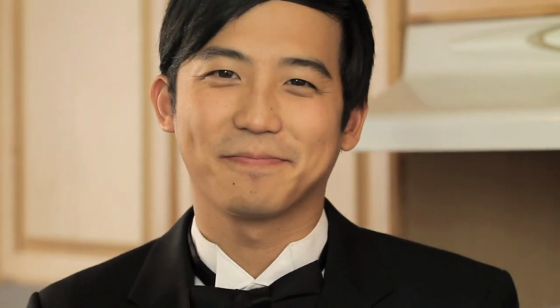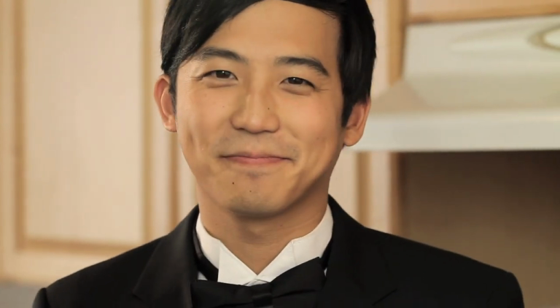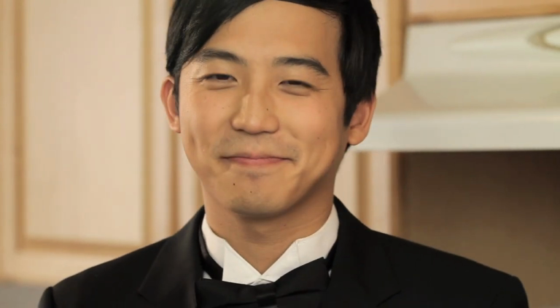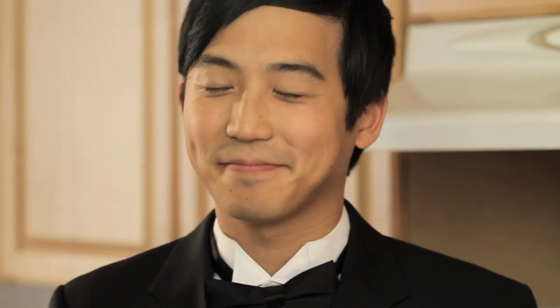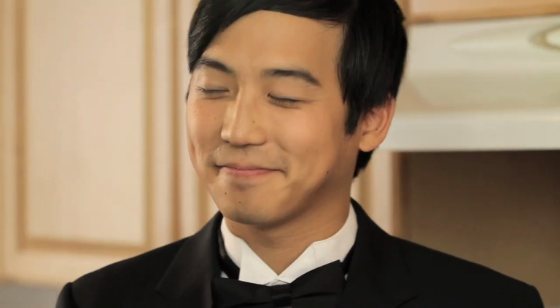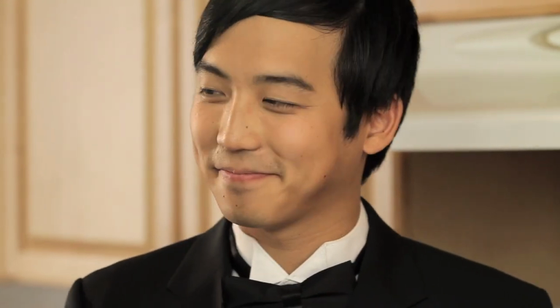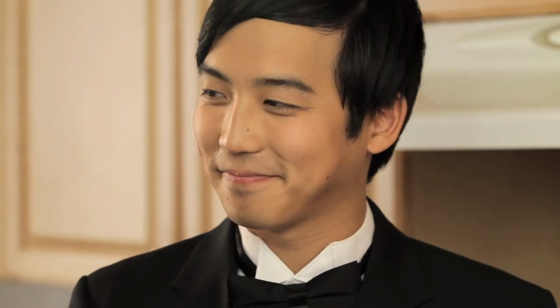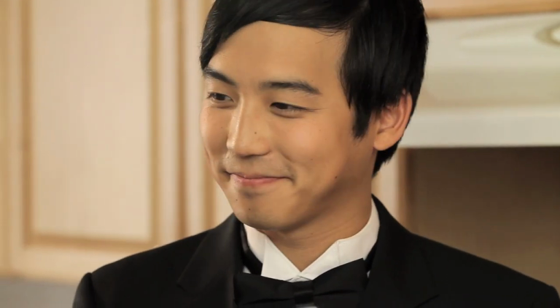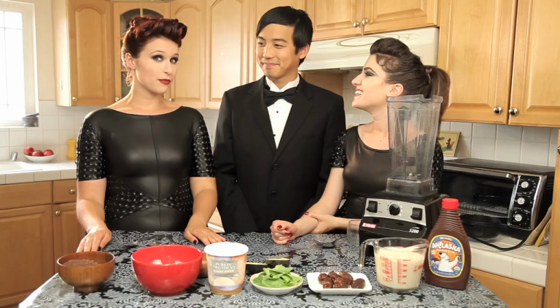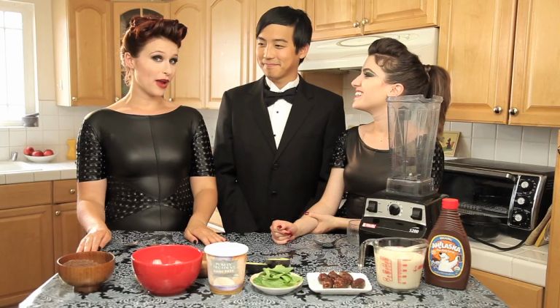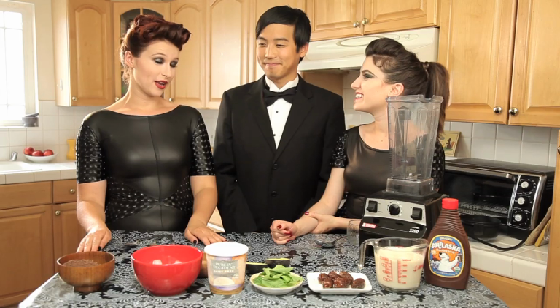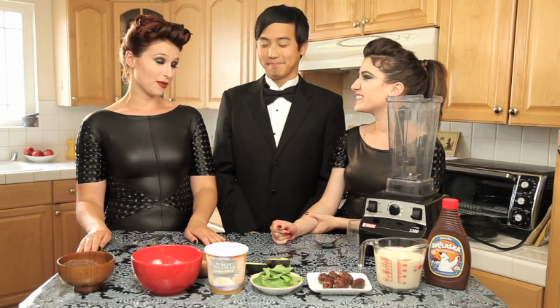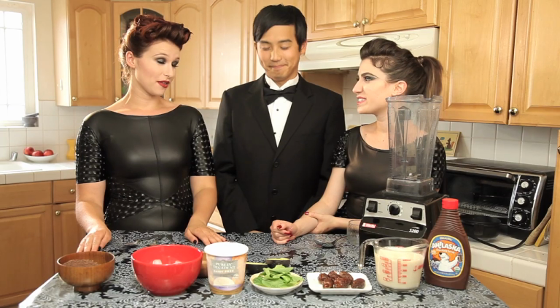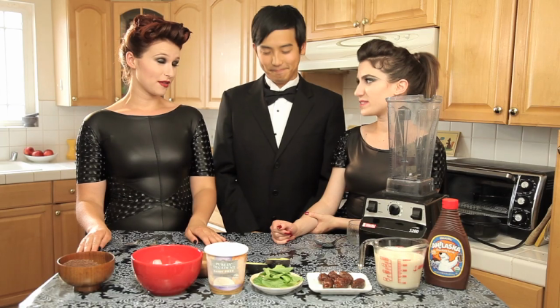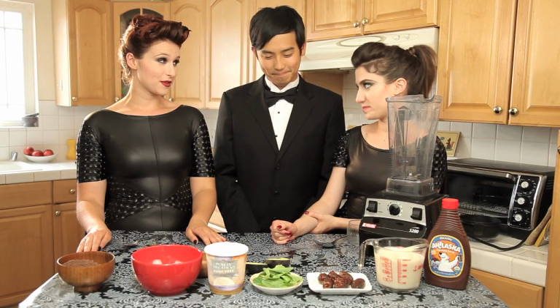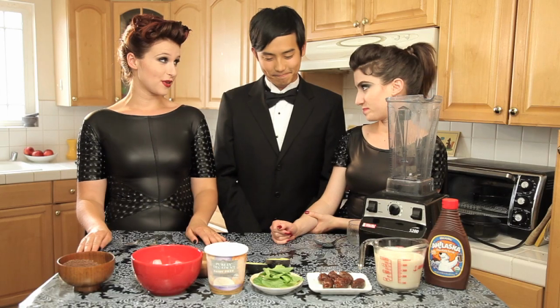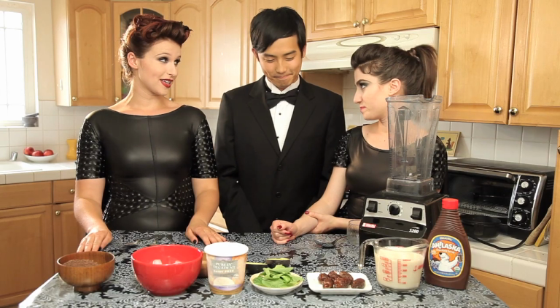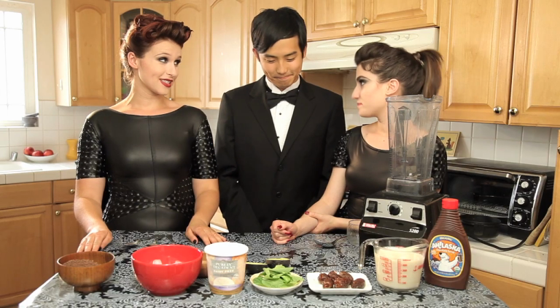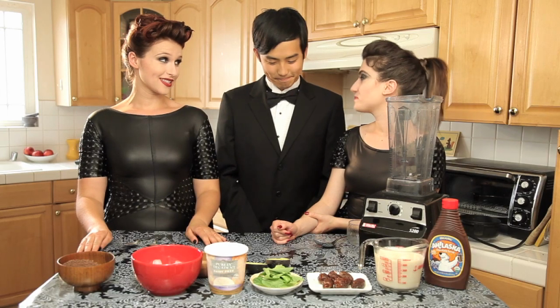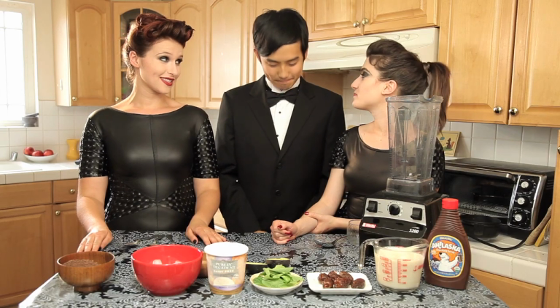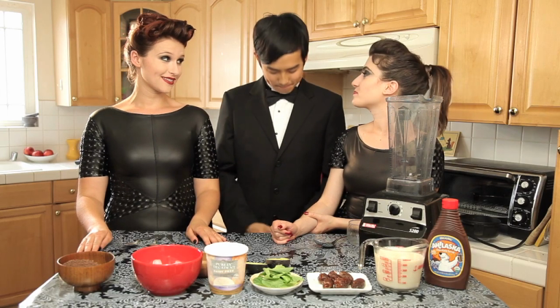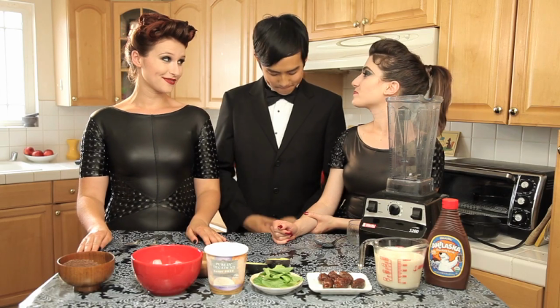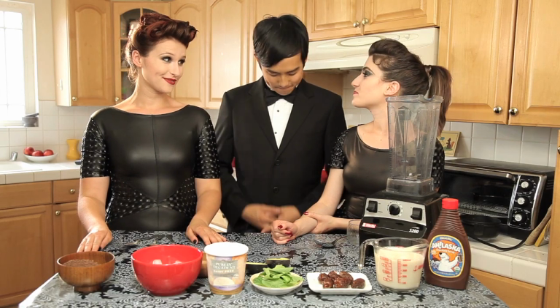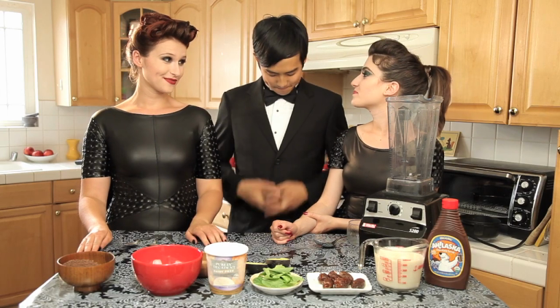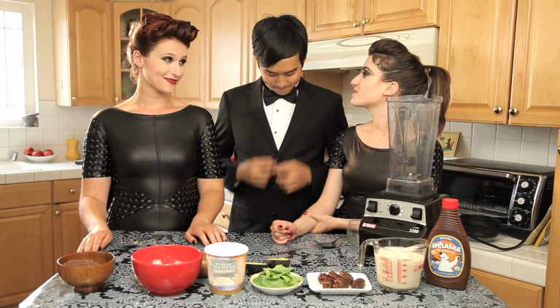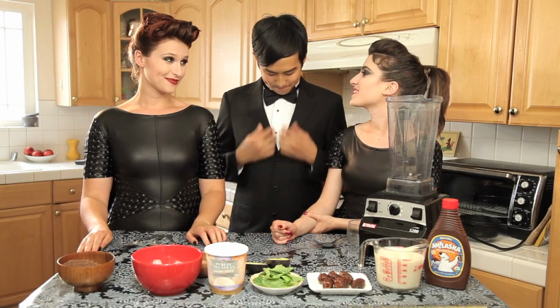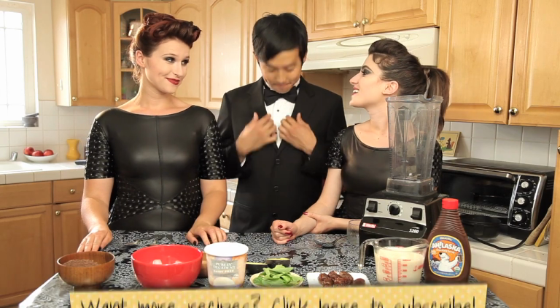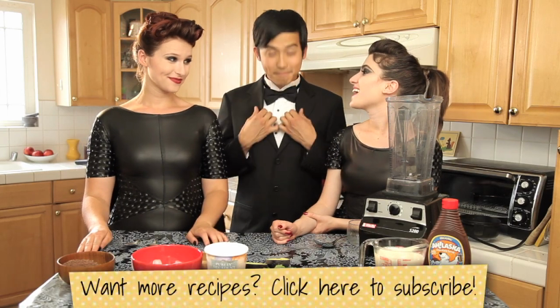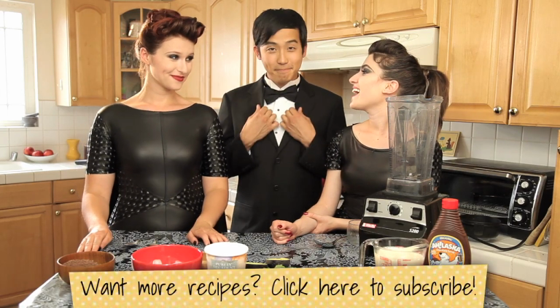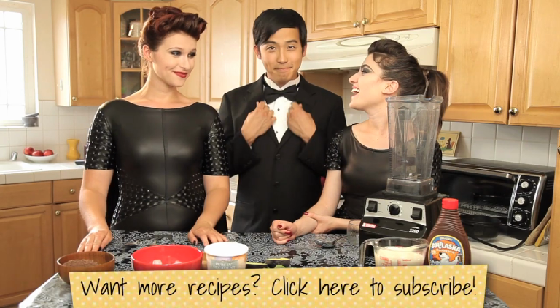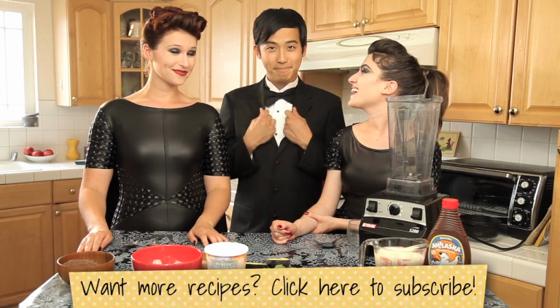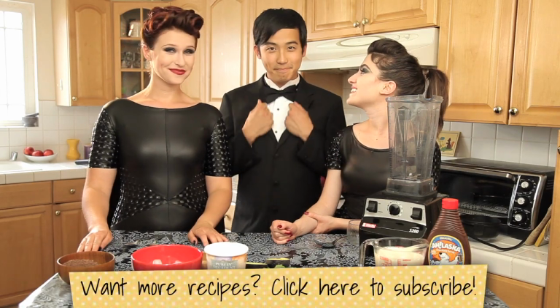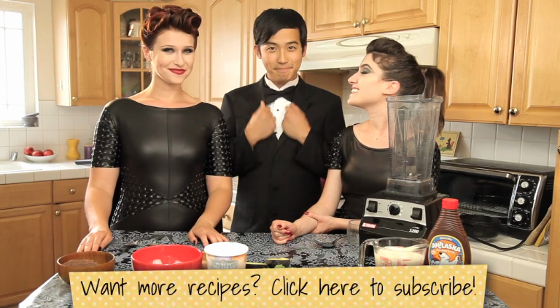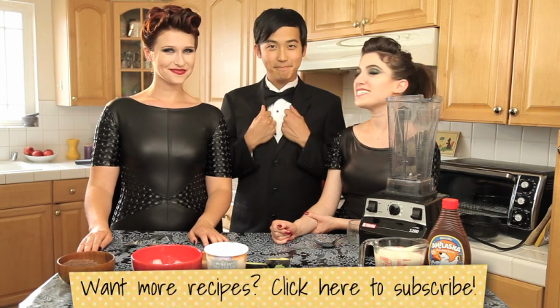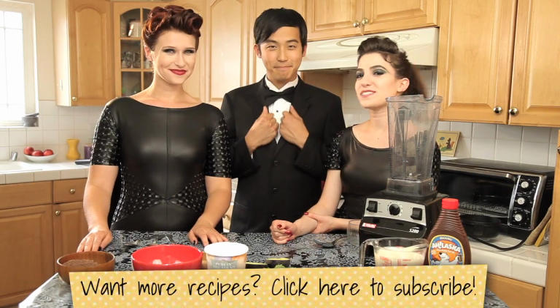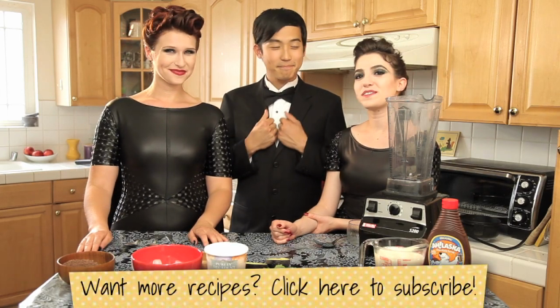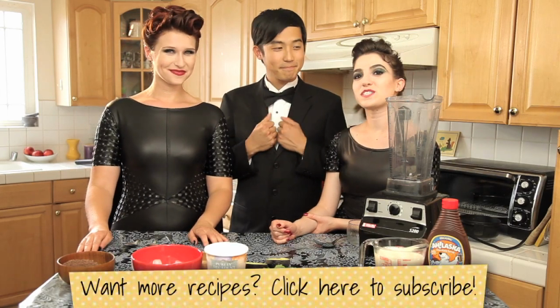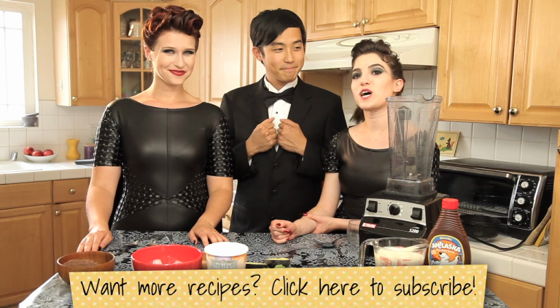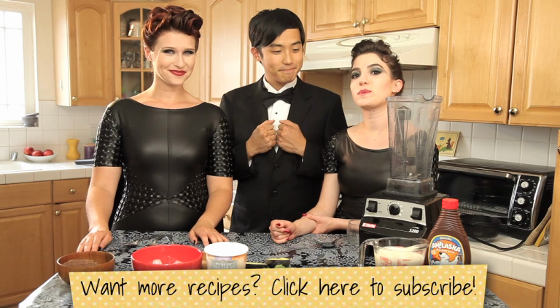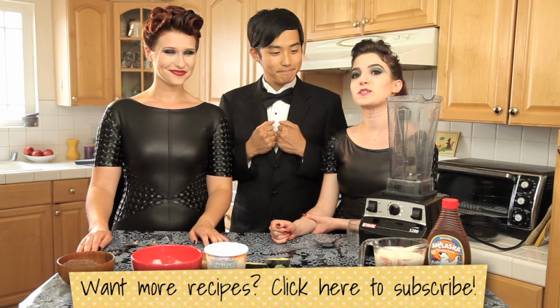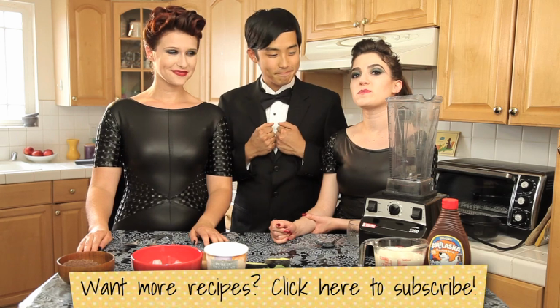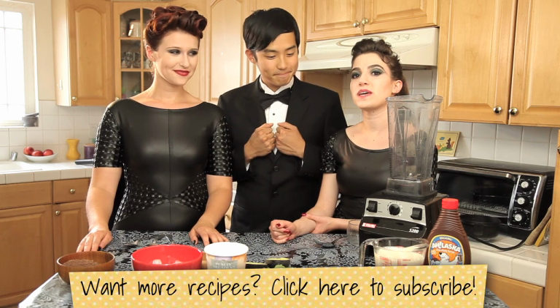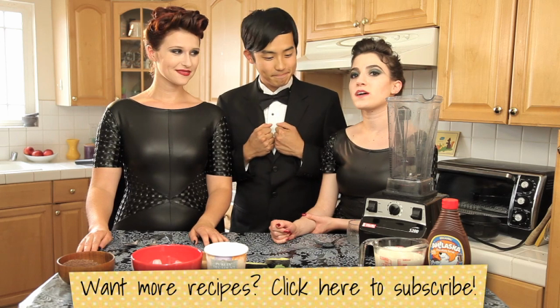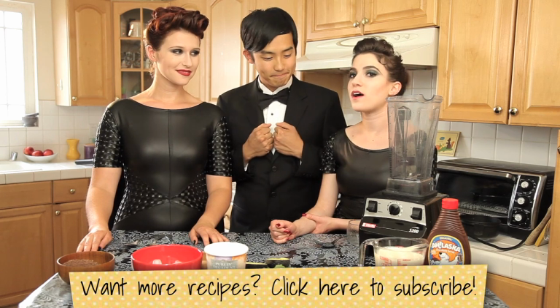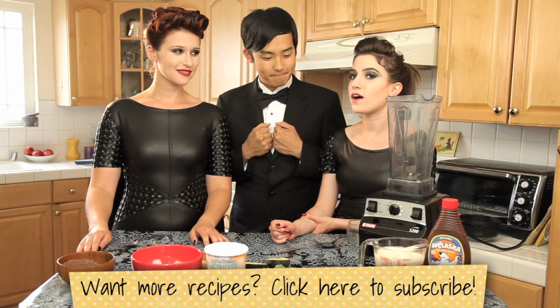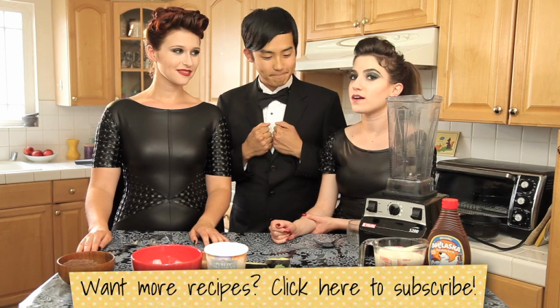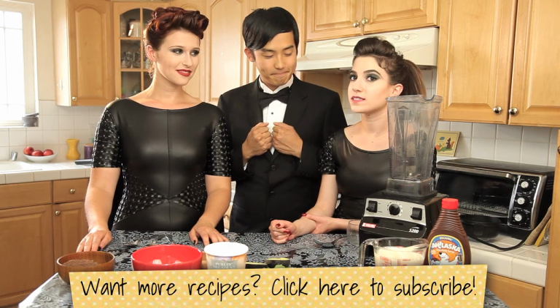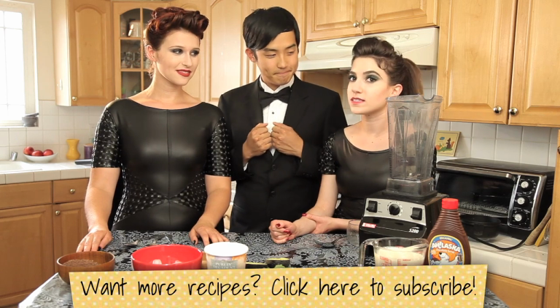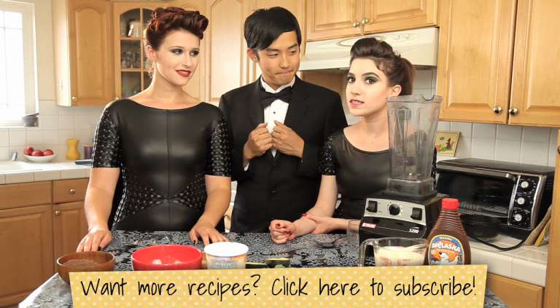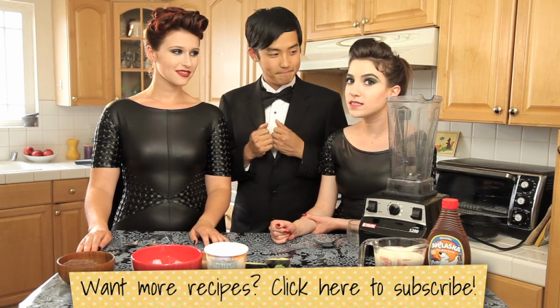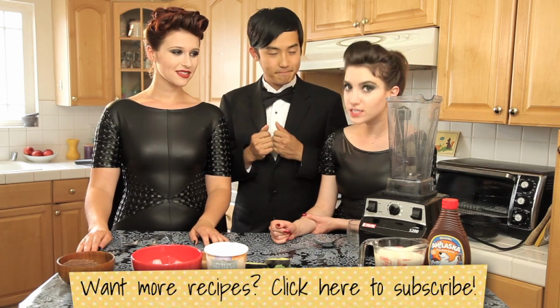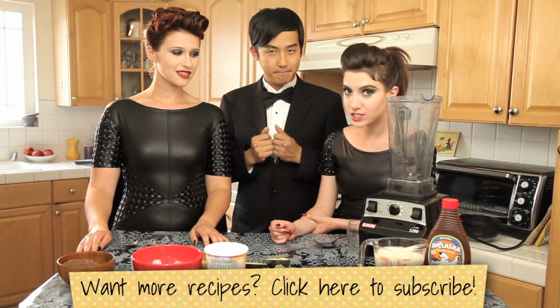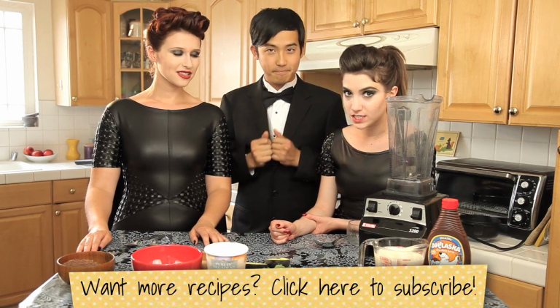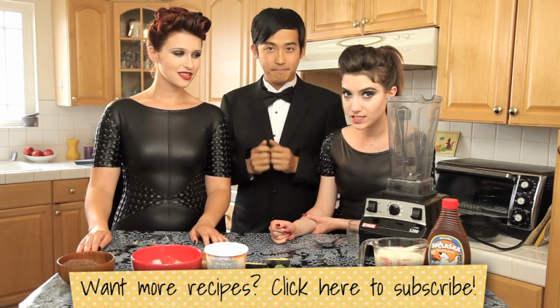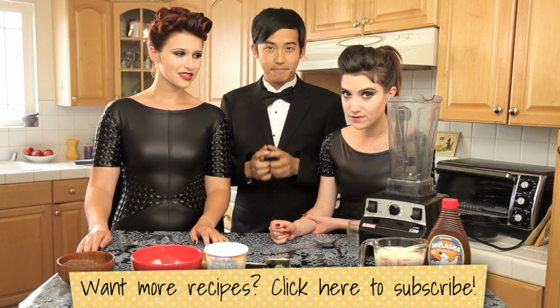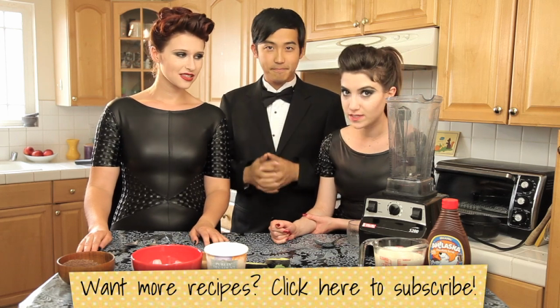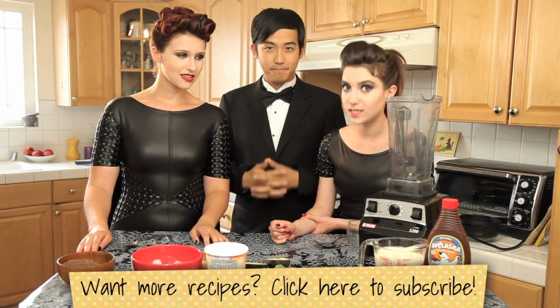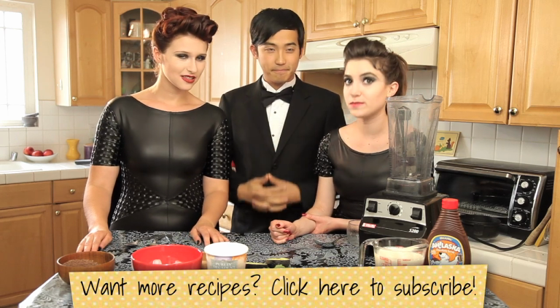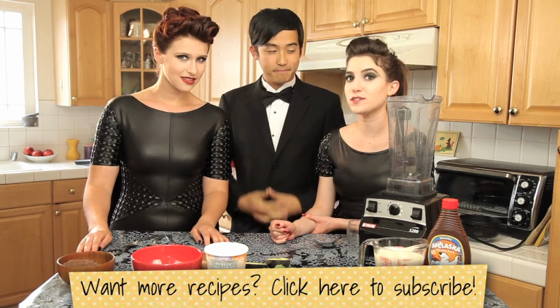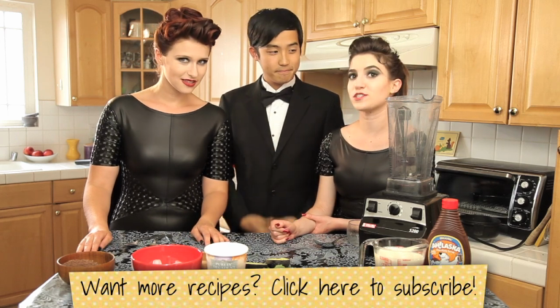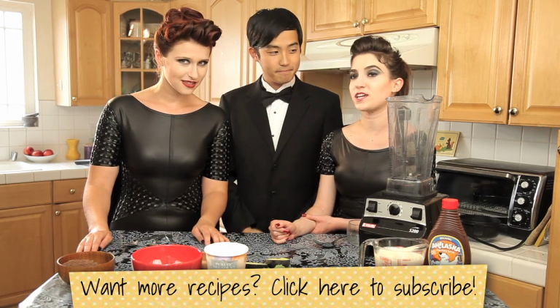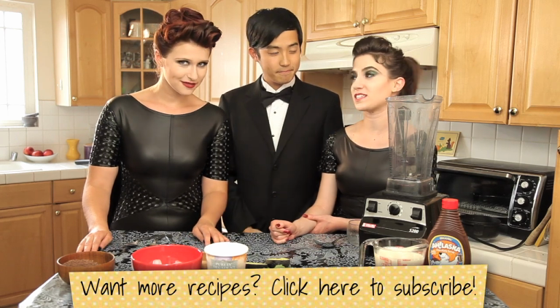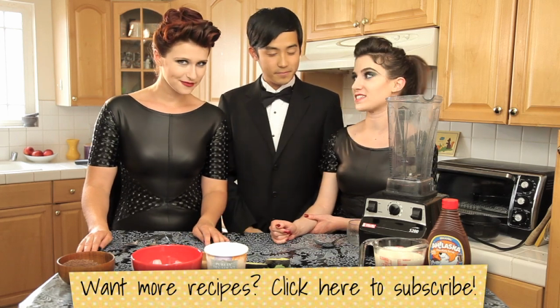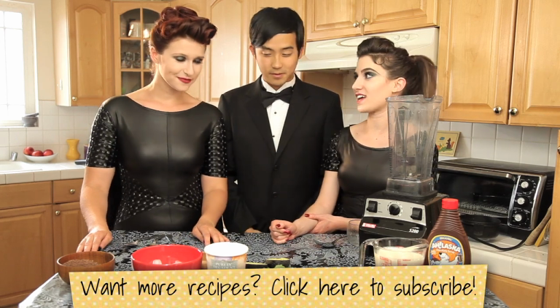He's dressed as Alfred Pennyworth of course, and he is going to help us make our delicious vegan milkshake today.